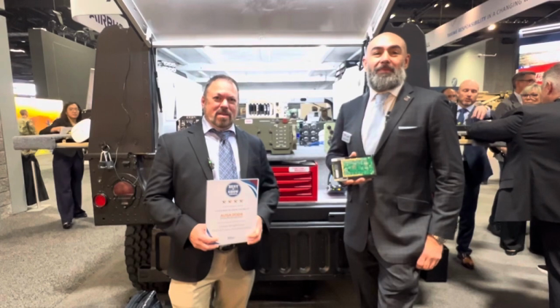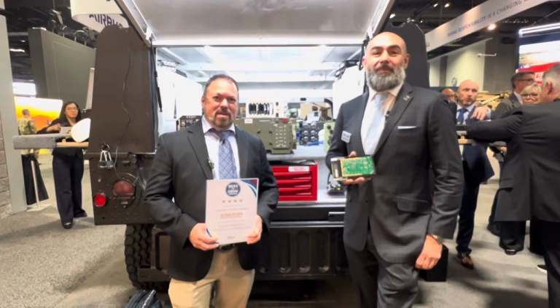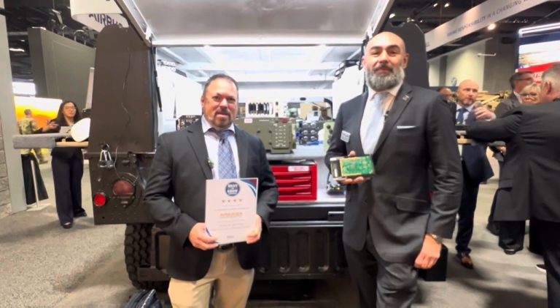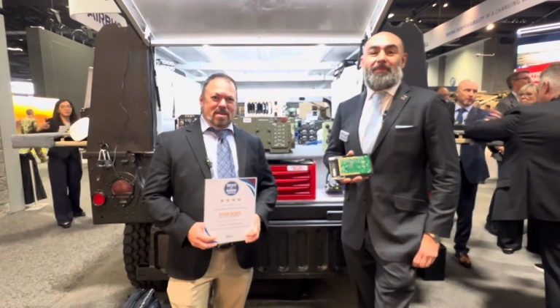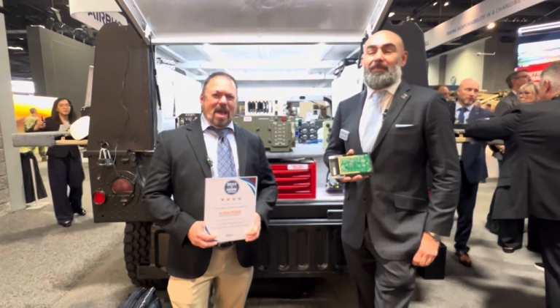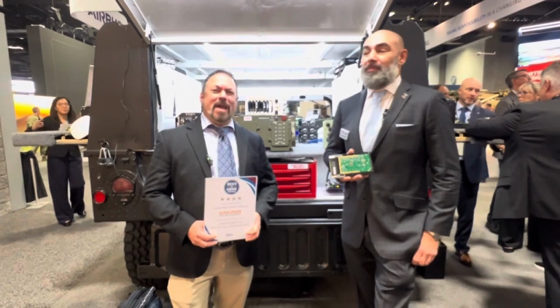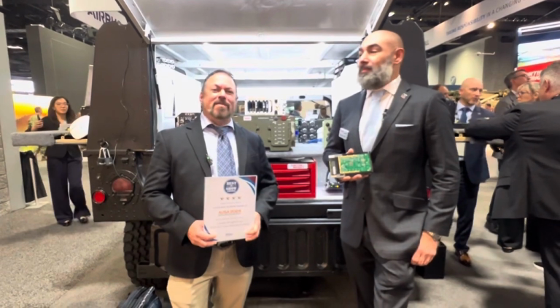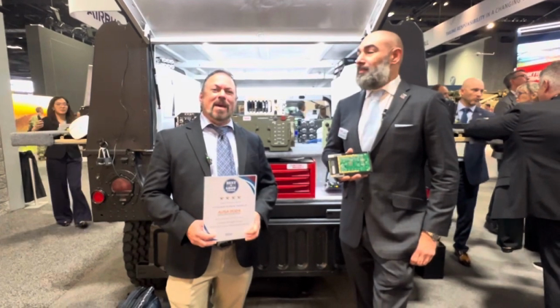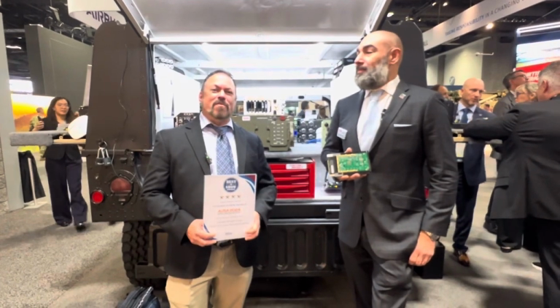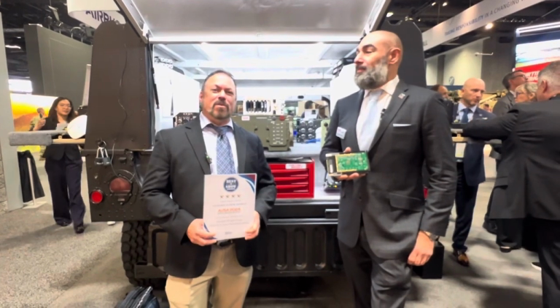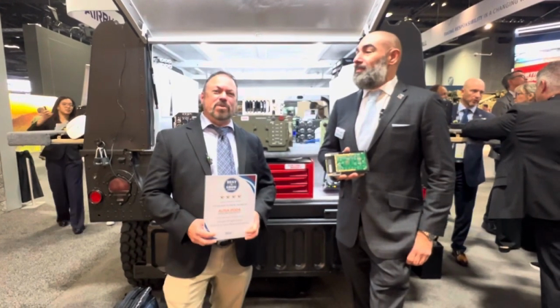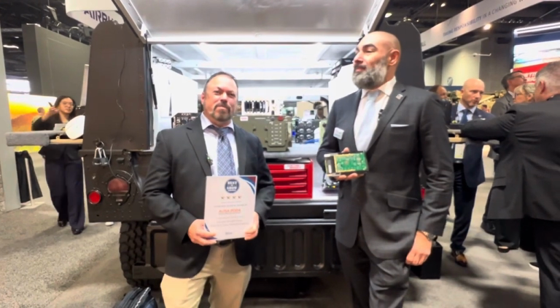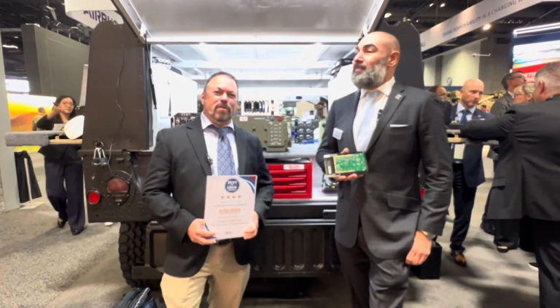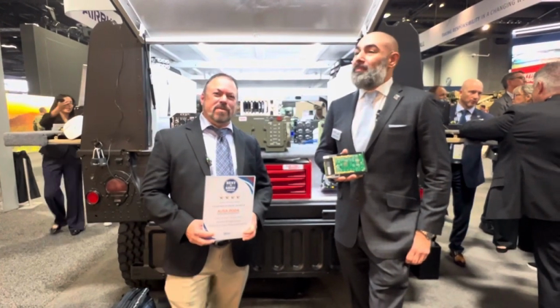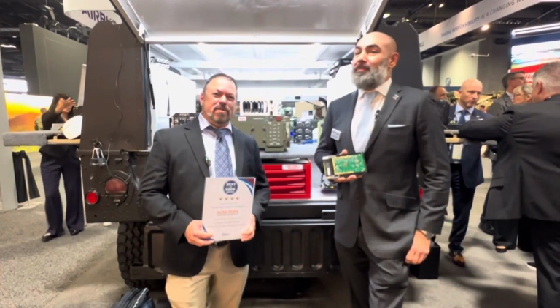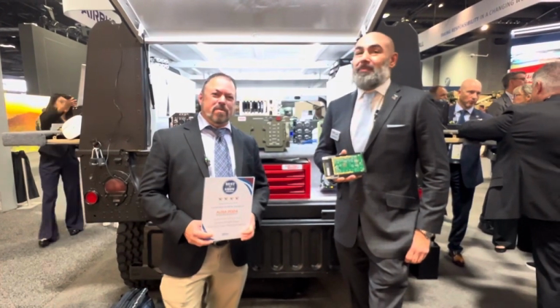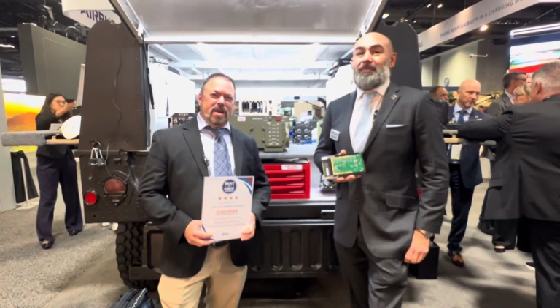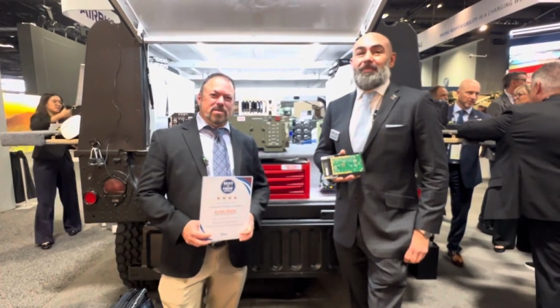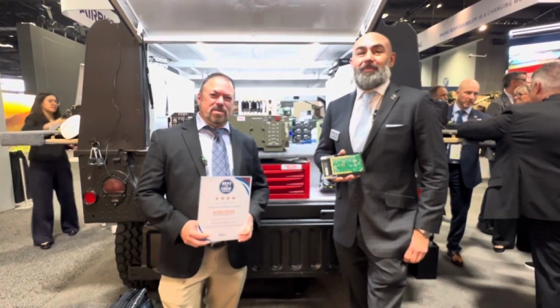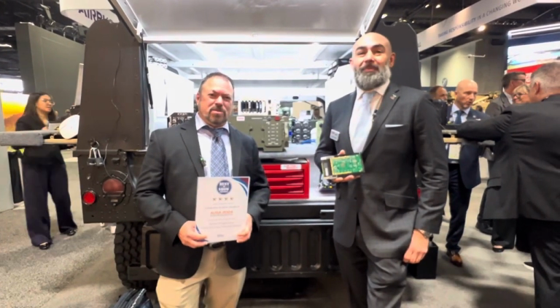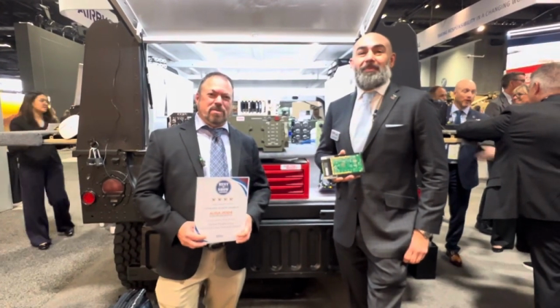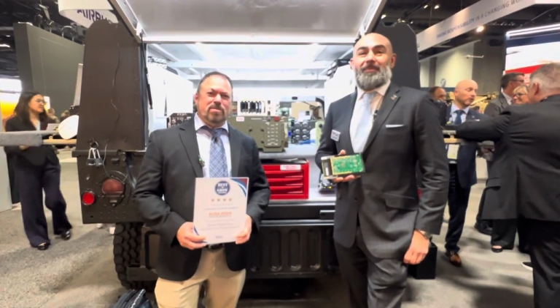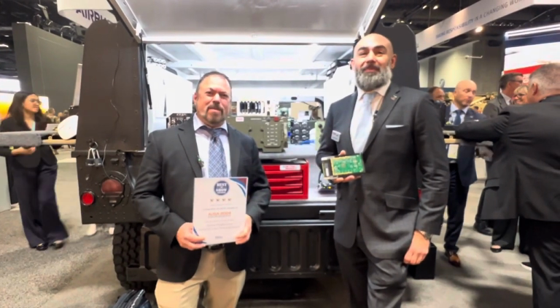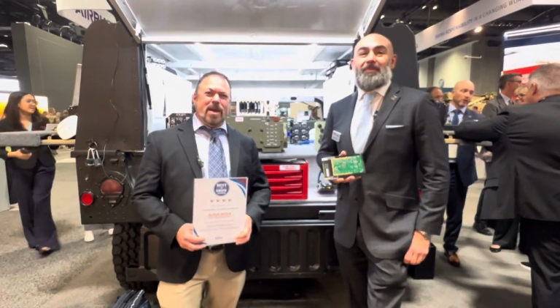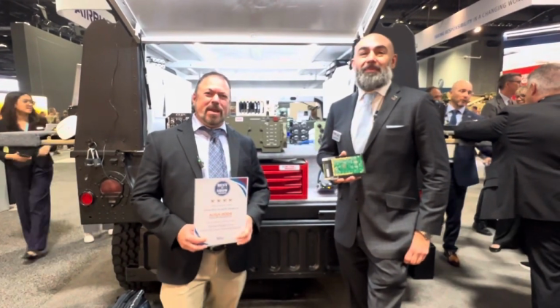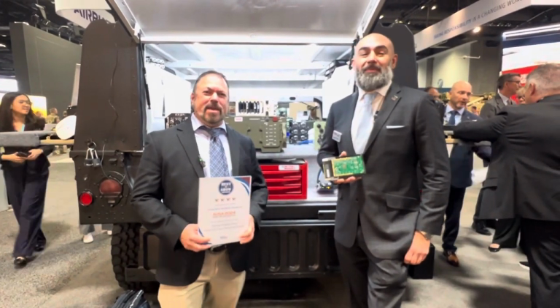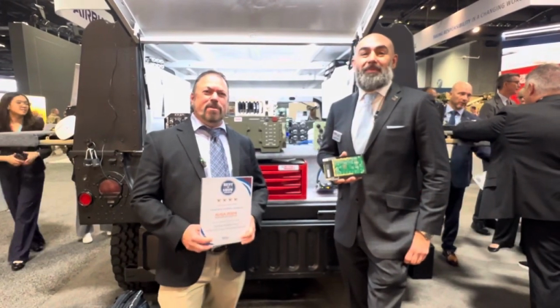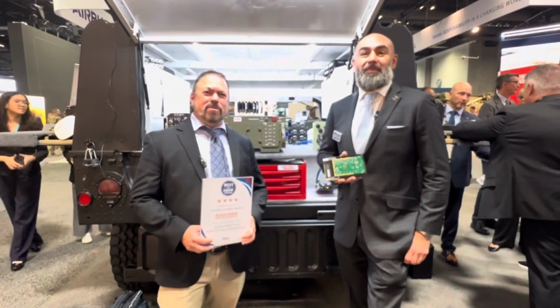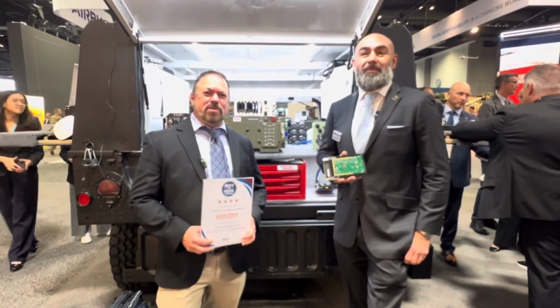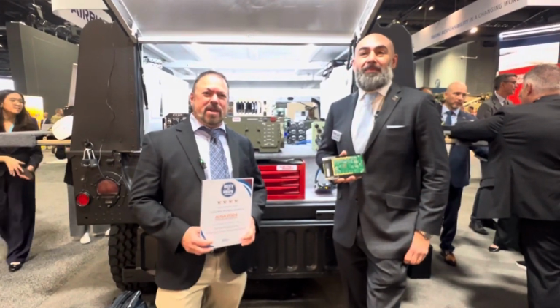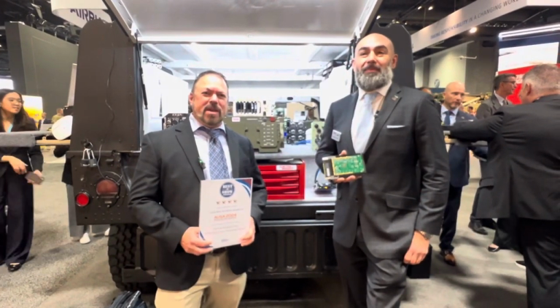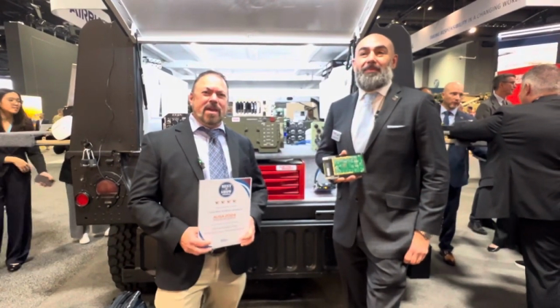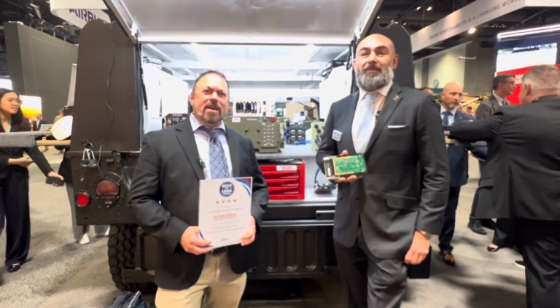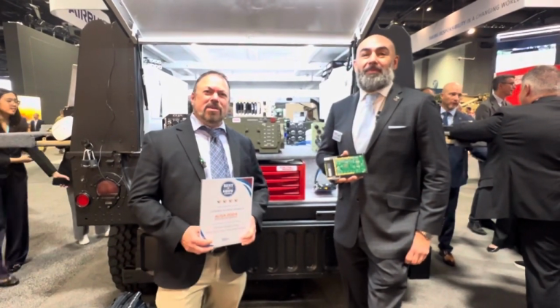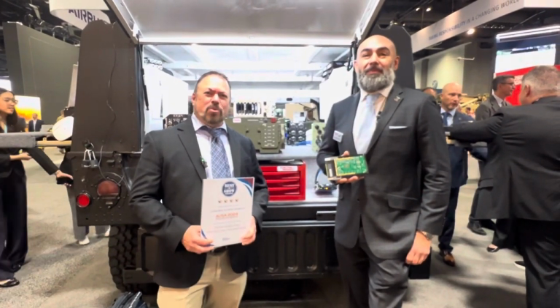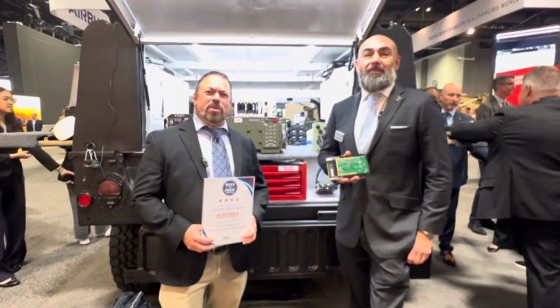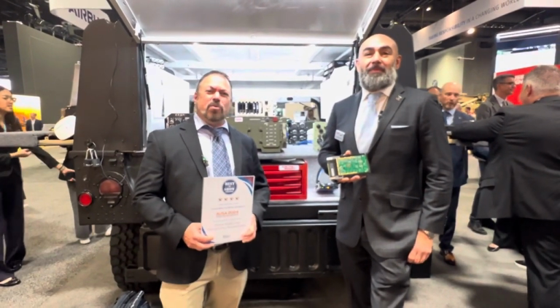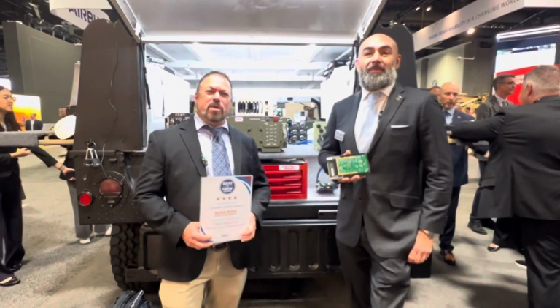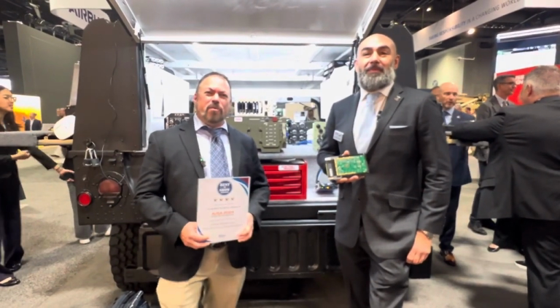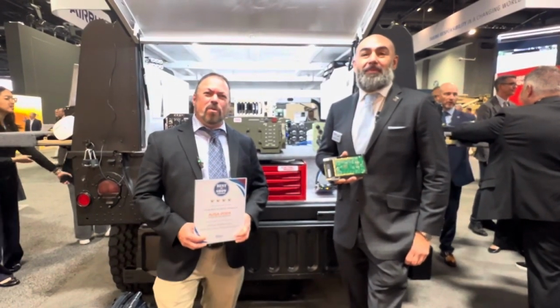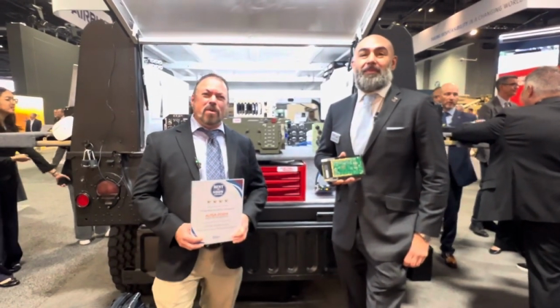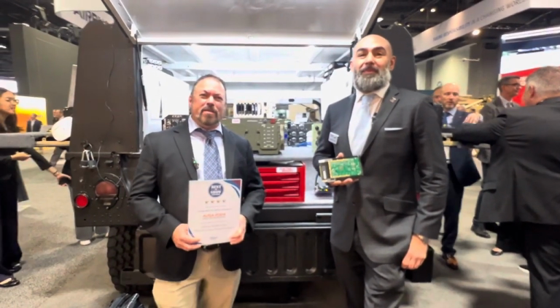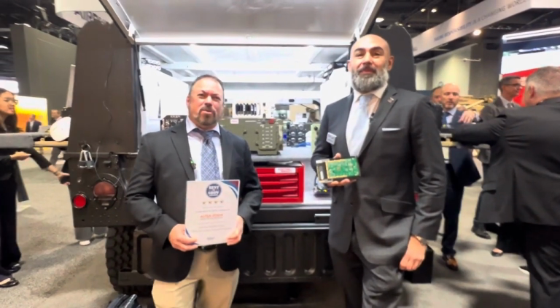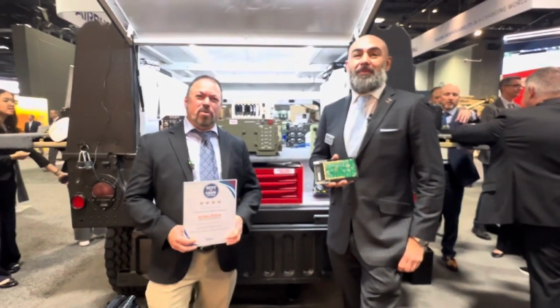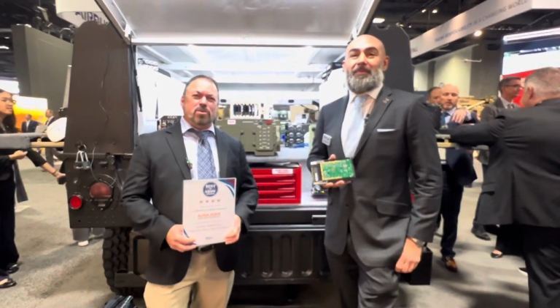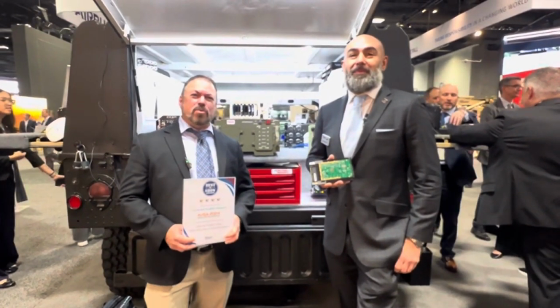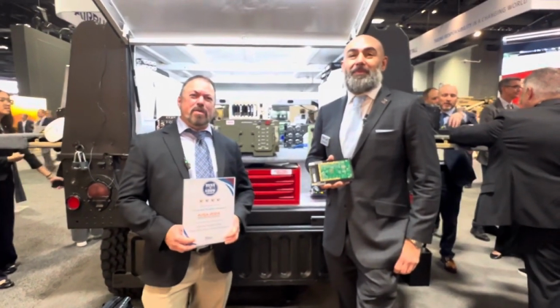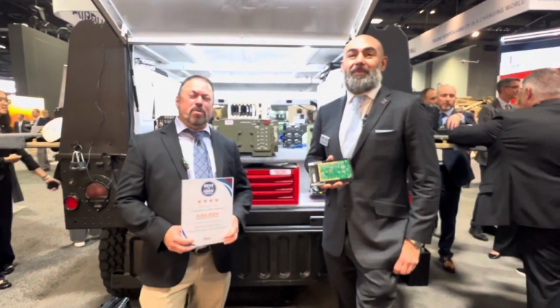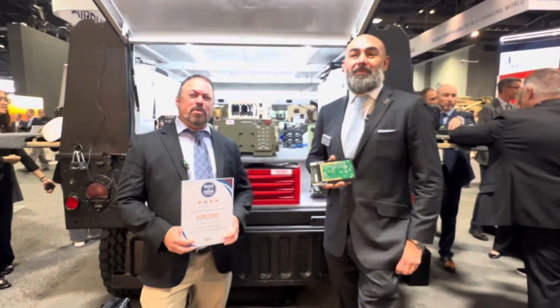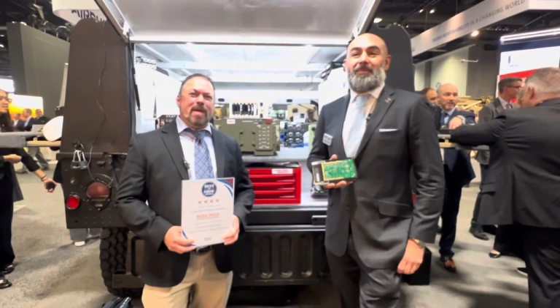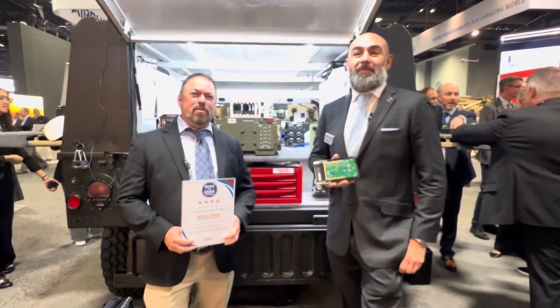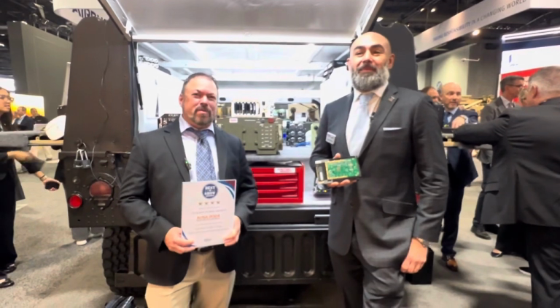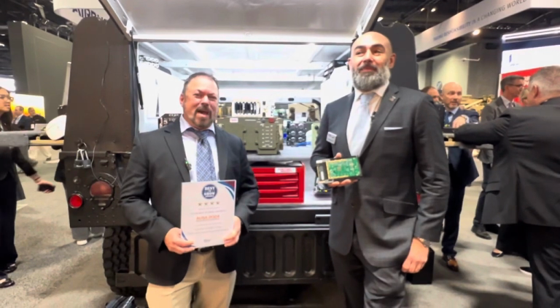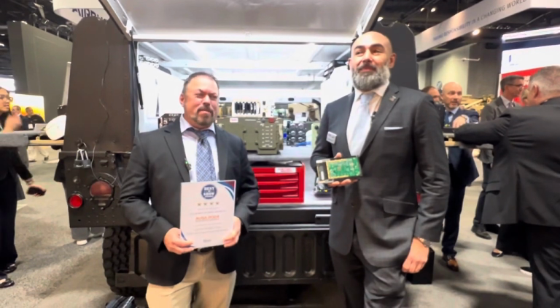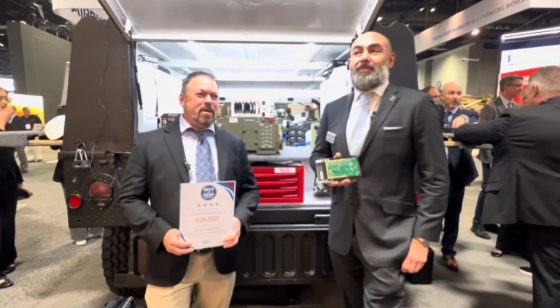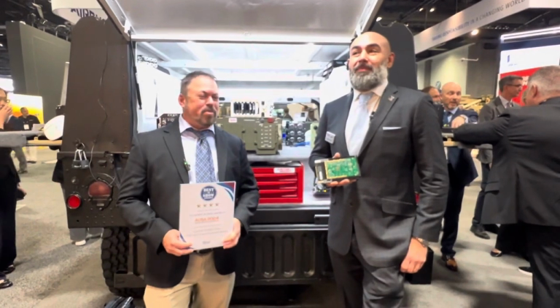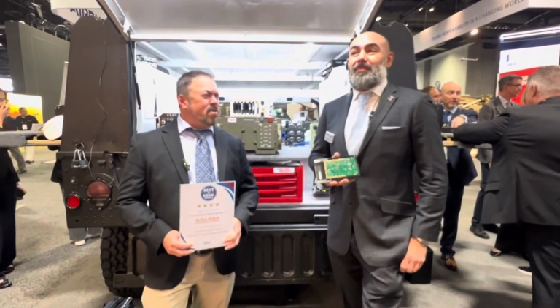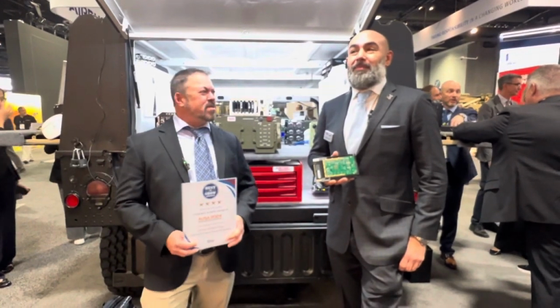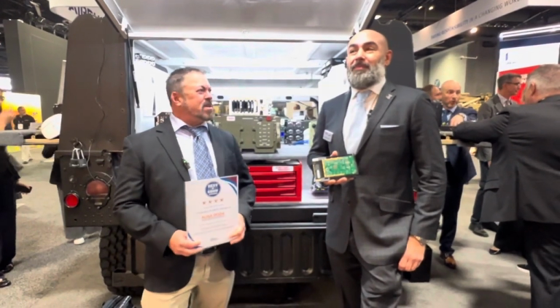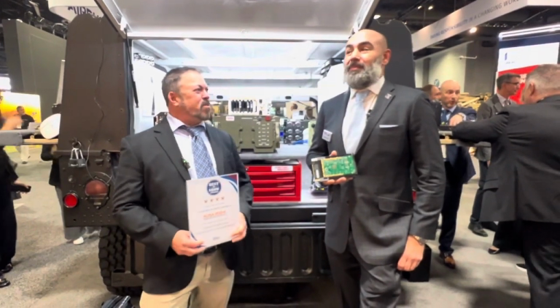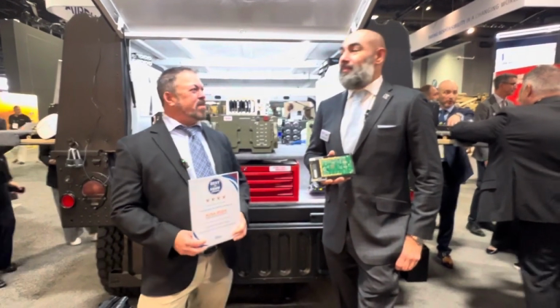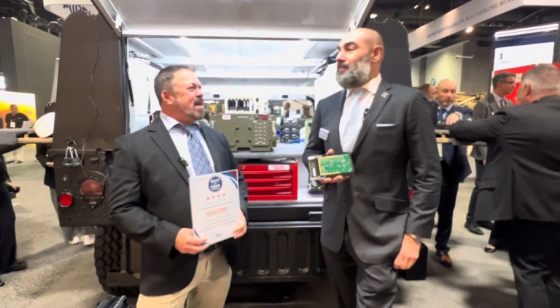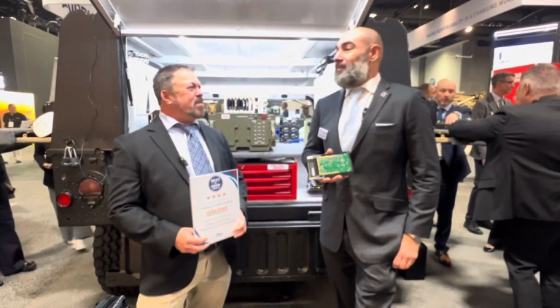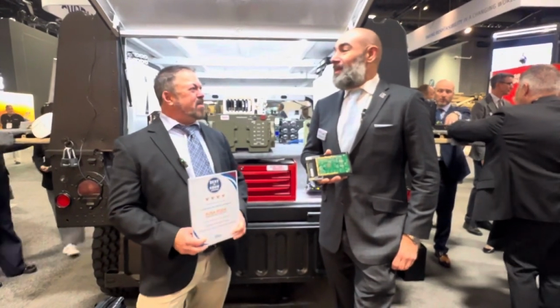Hi, I'm Tom Varsi from Military Embedded Systems. I'm at AUSA 2024 at the Curtis Wright booth with Dominic Perez. How are you, Dominic?